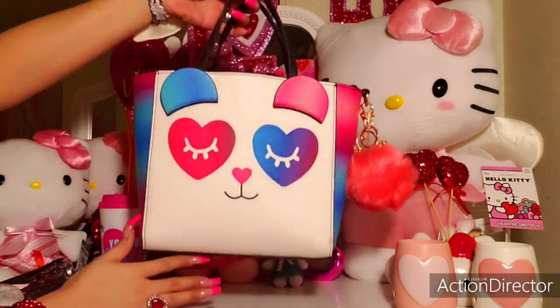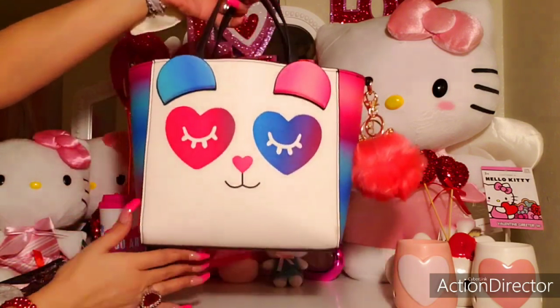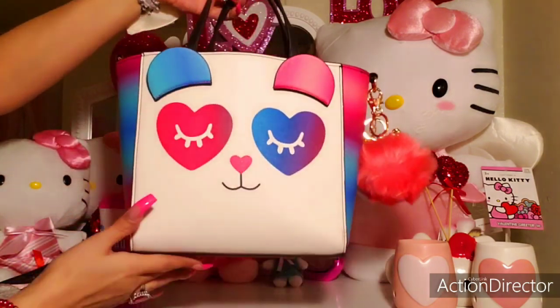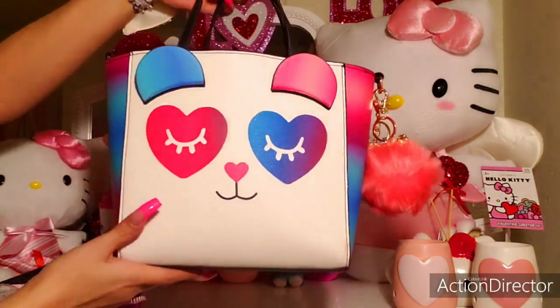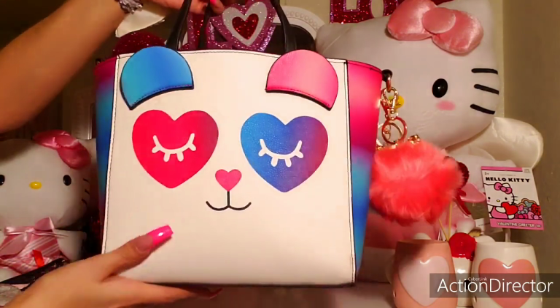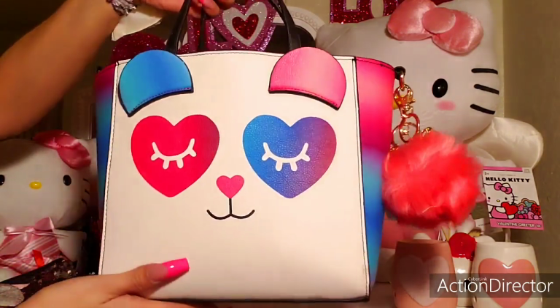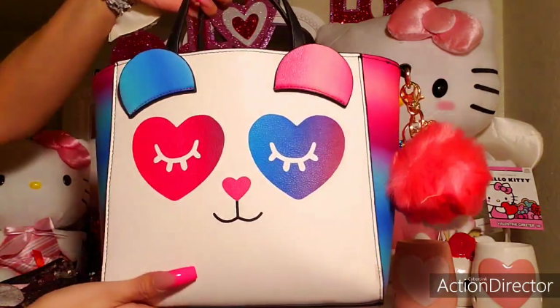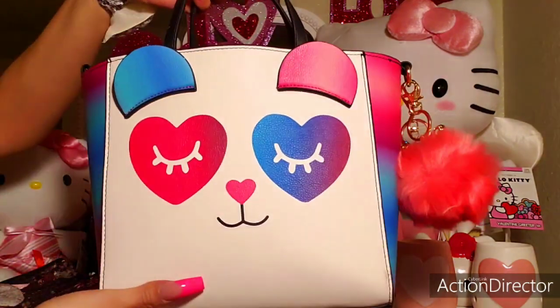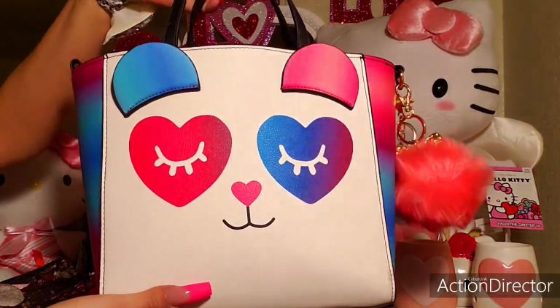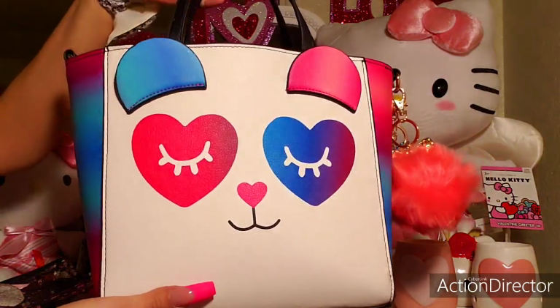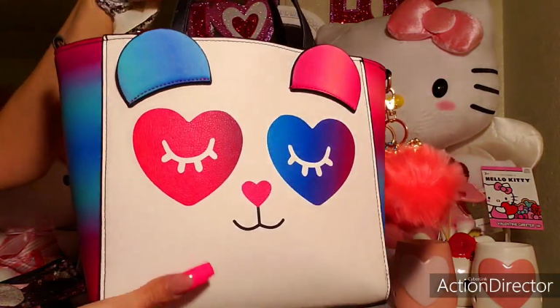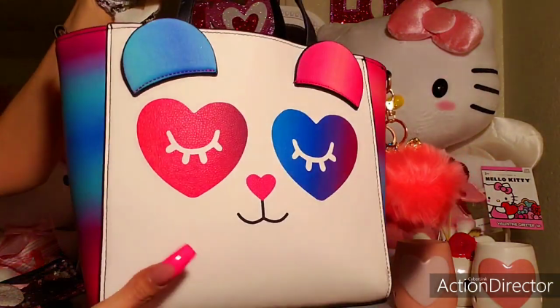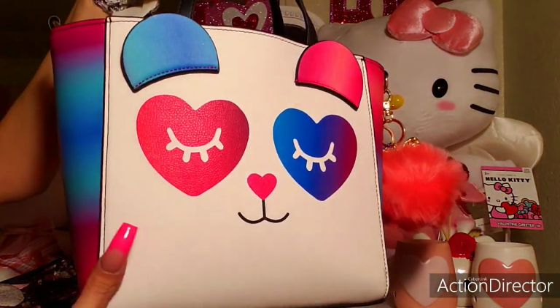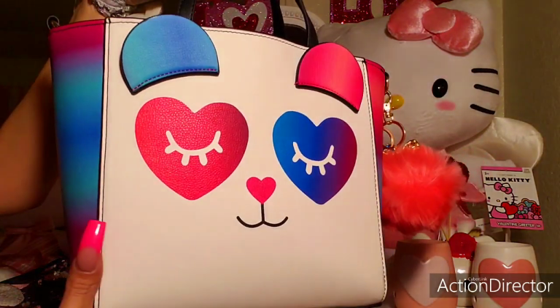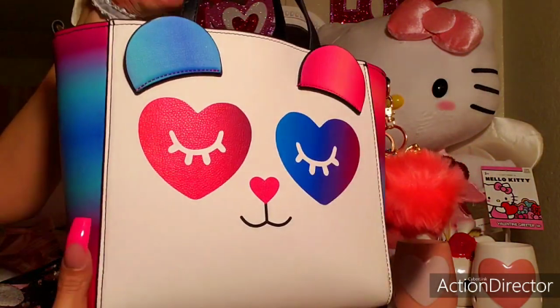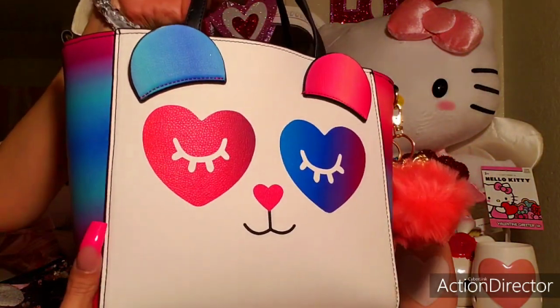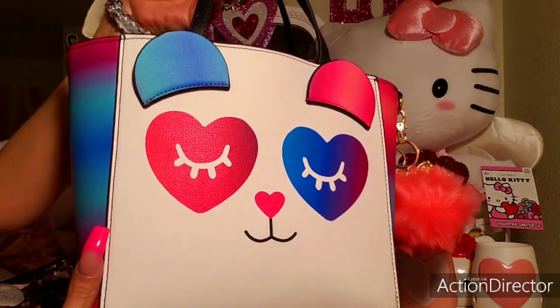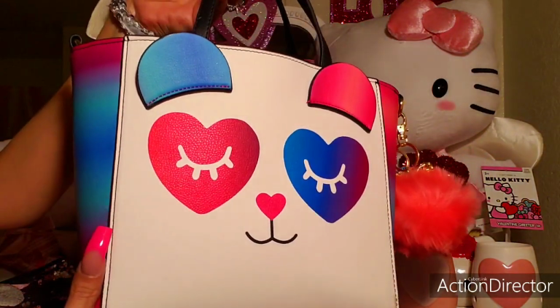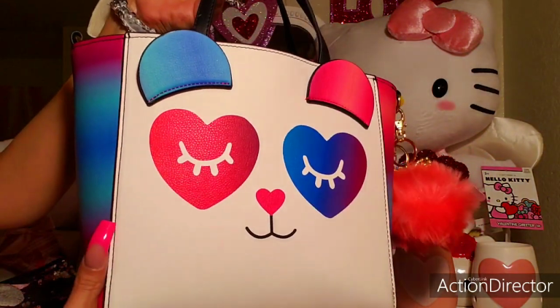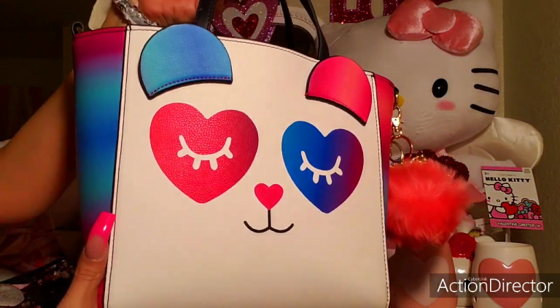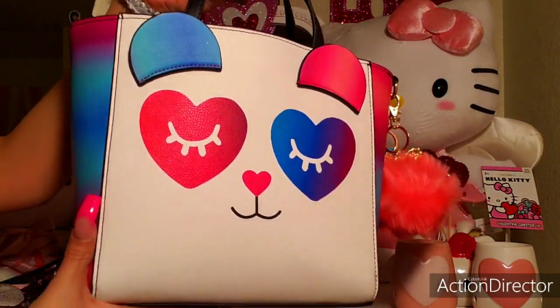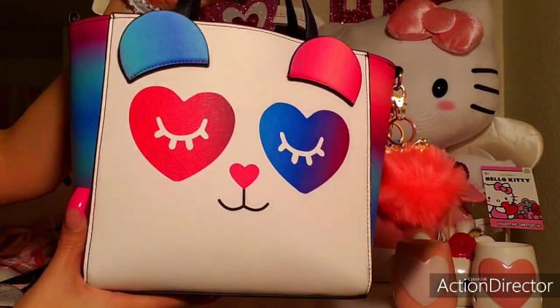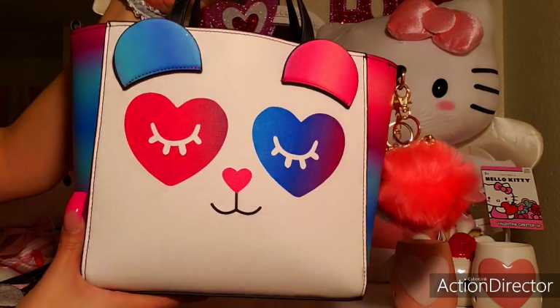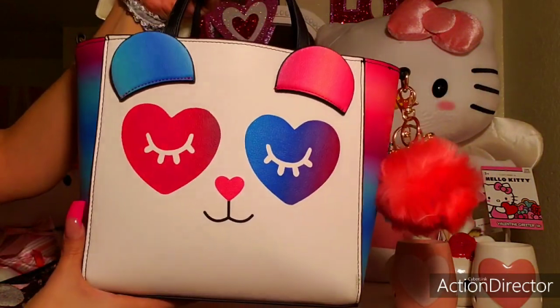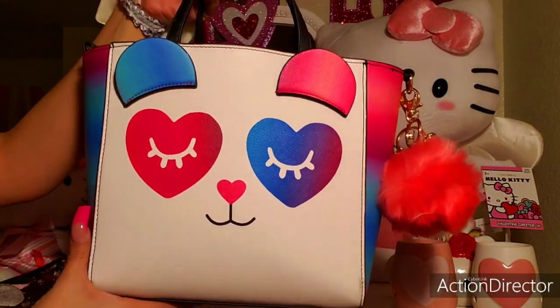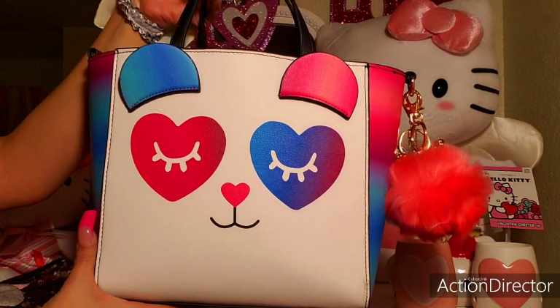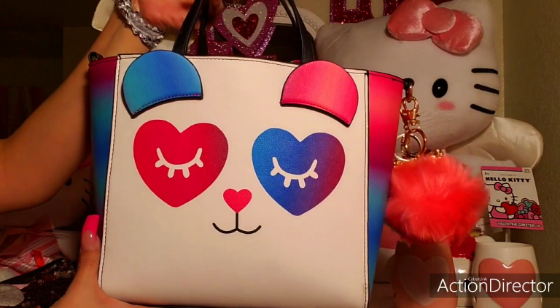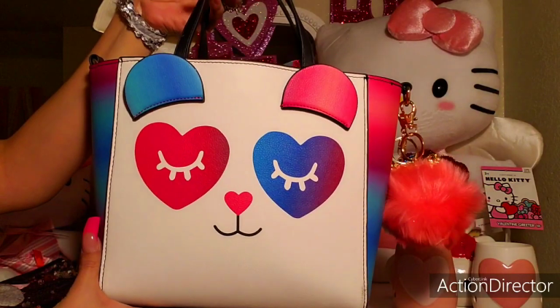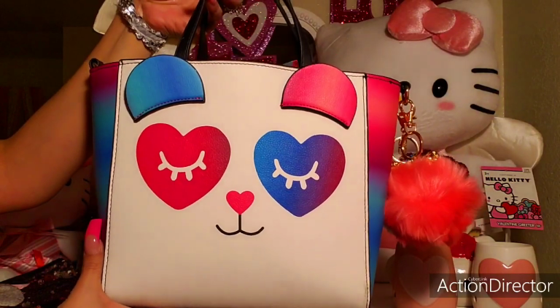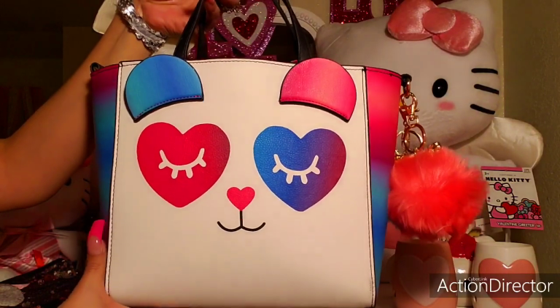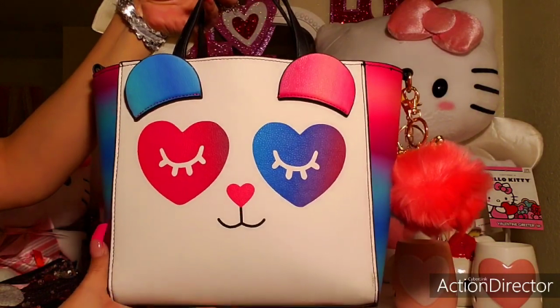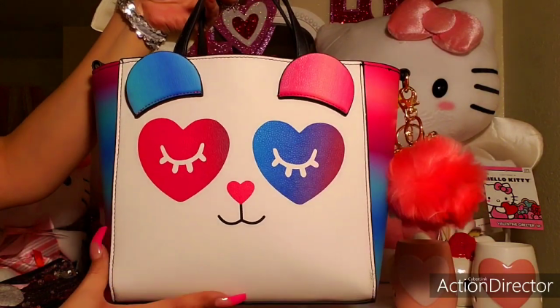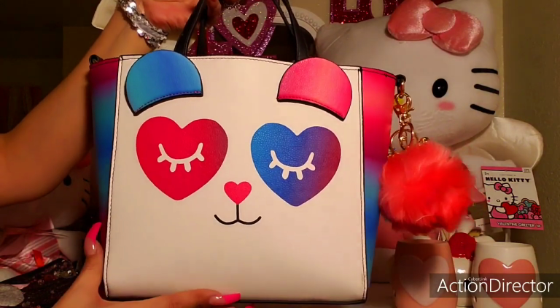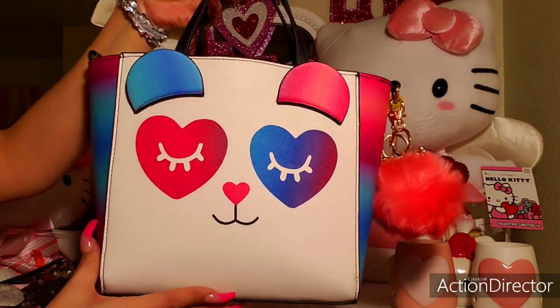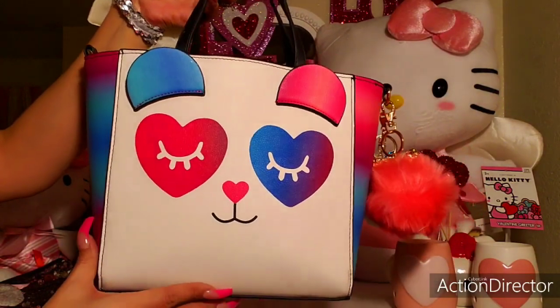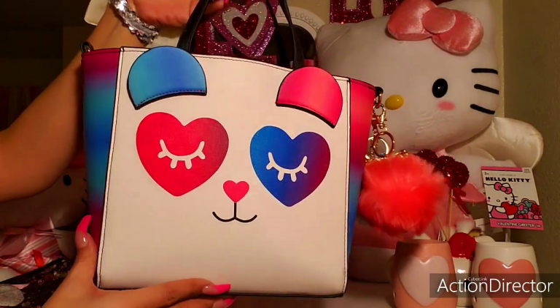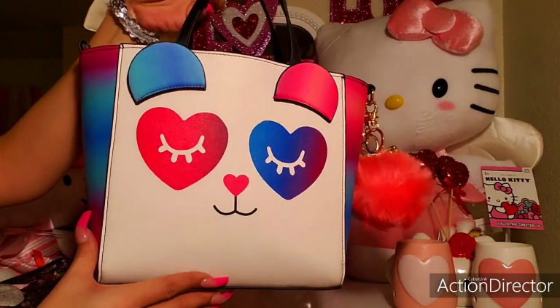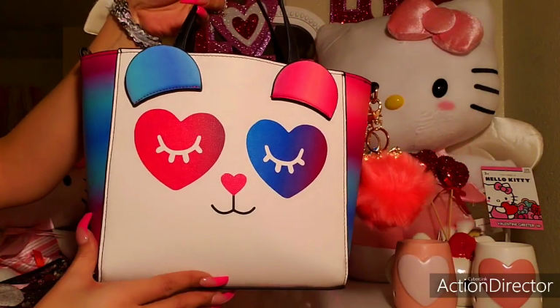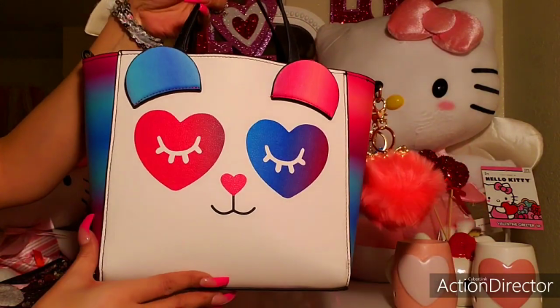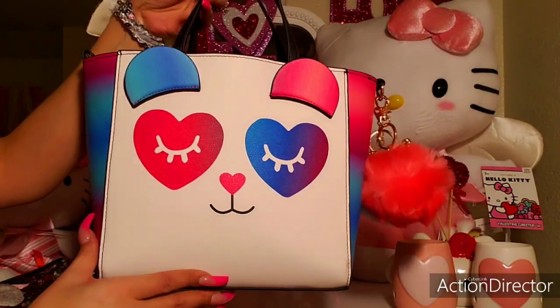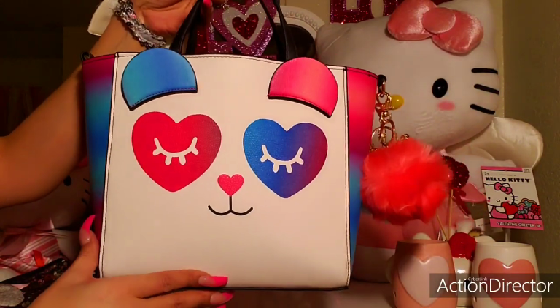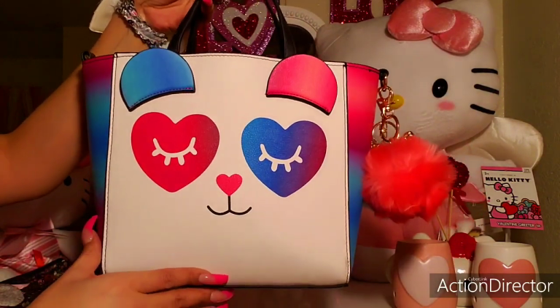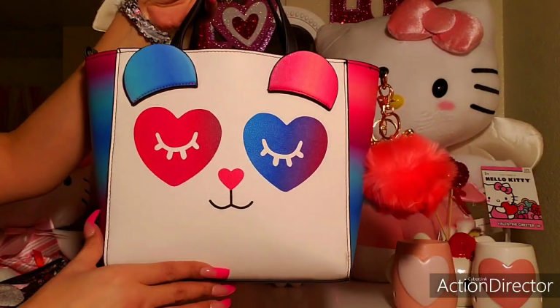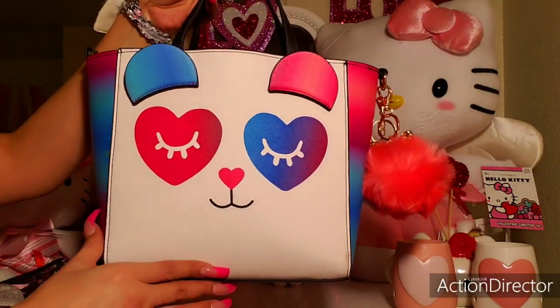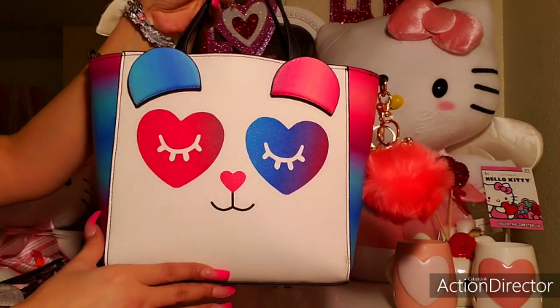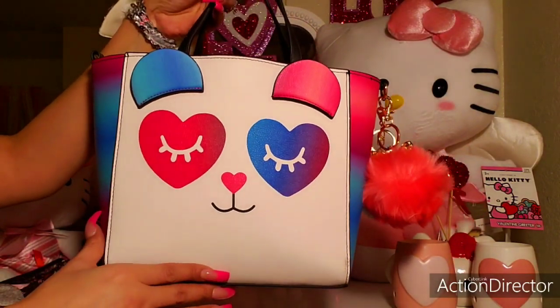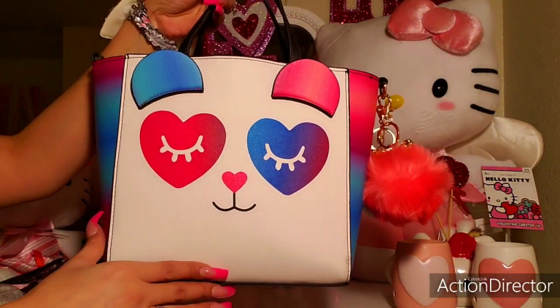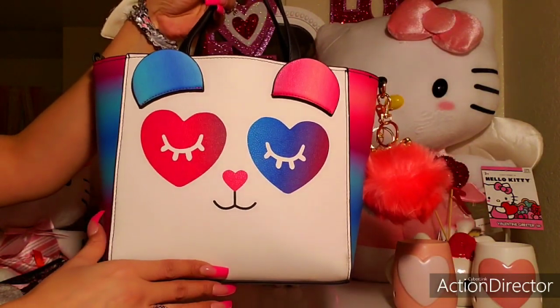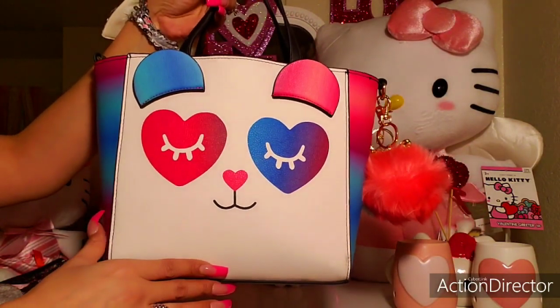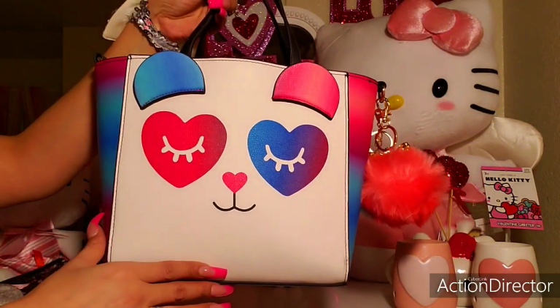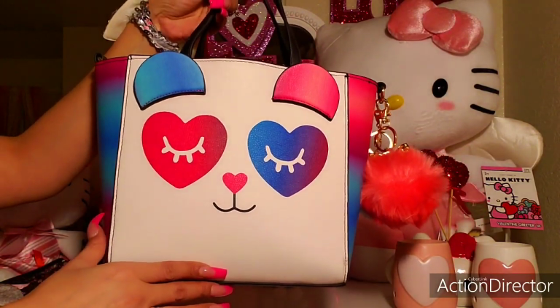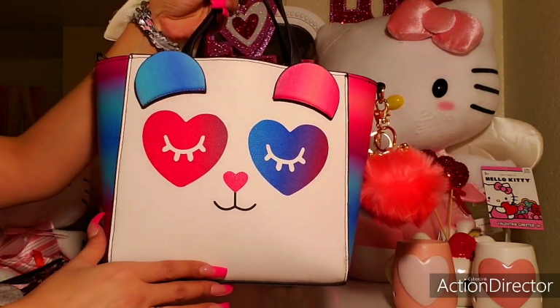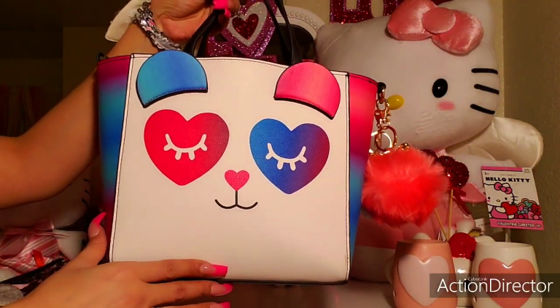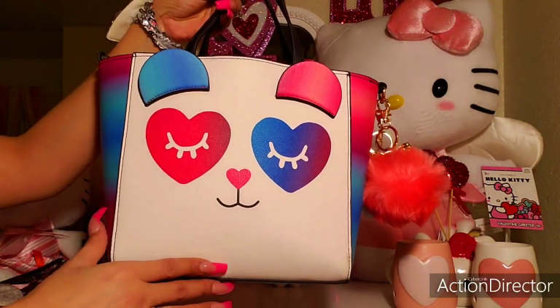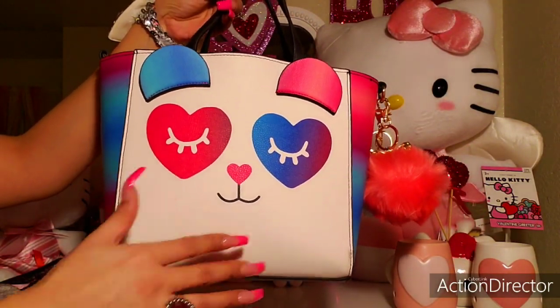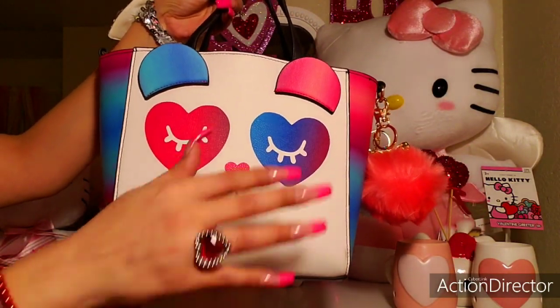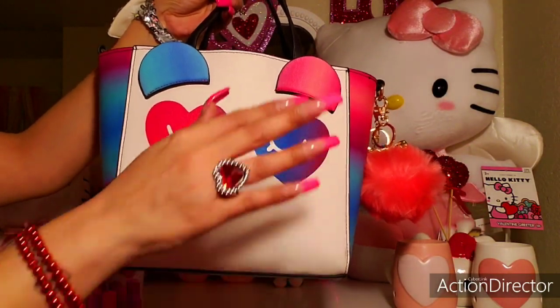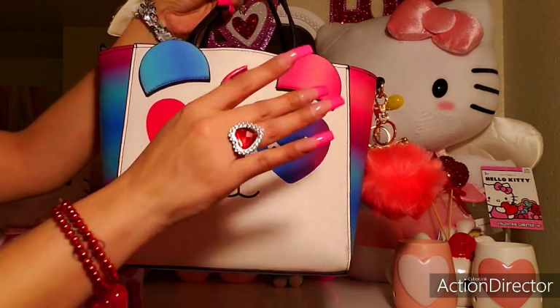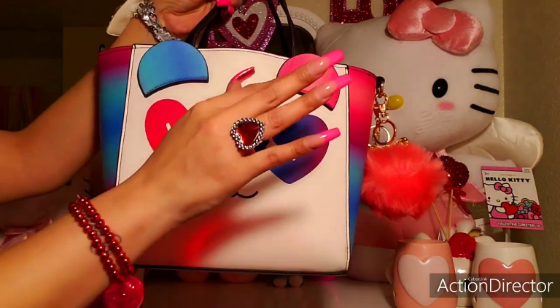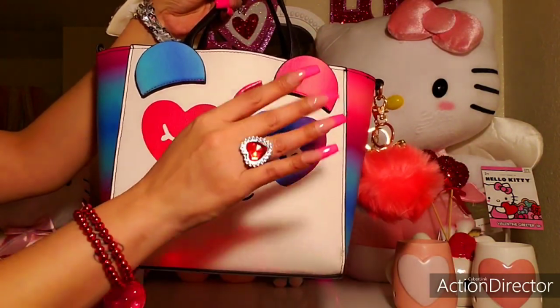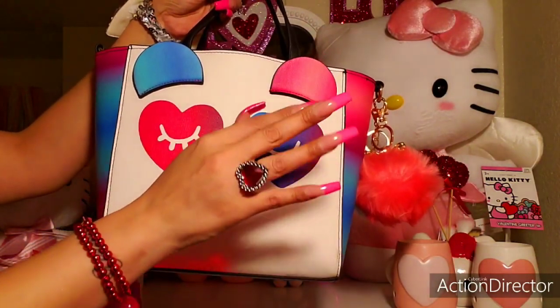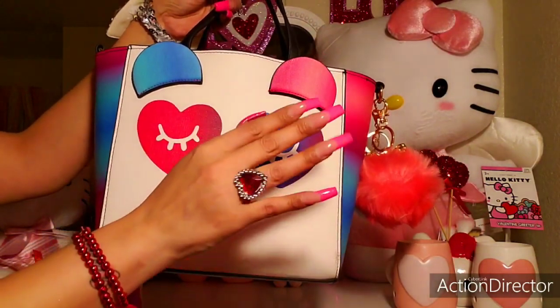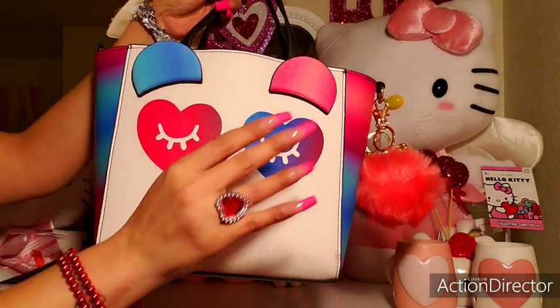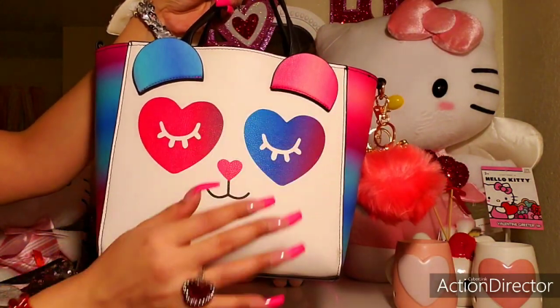And that's everything for my bag. I truly appreciate you watching. Thank you so much. Have a great day — until next time, beauties! Bye!